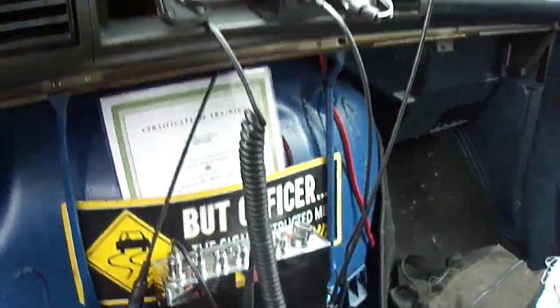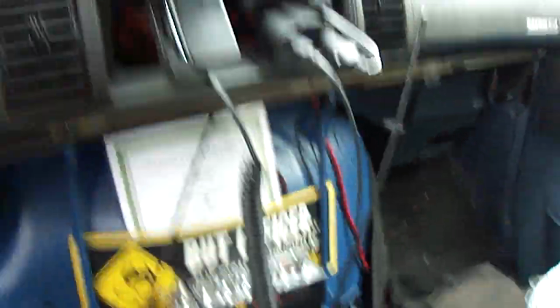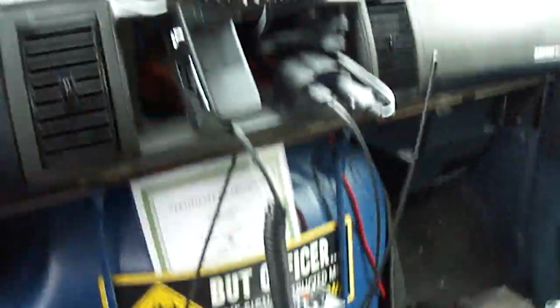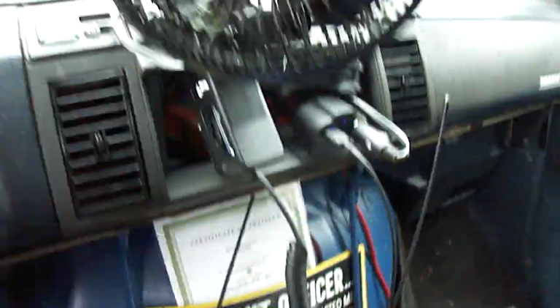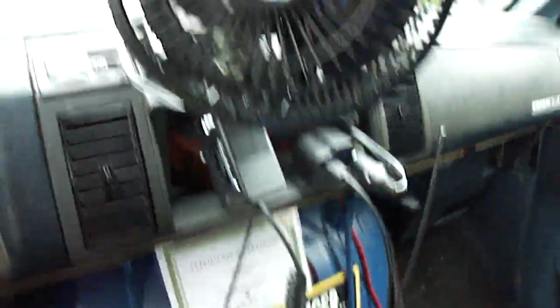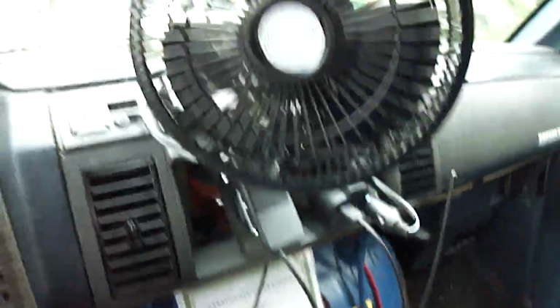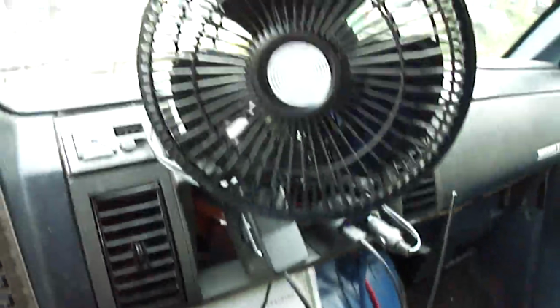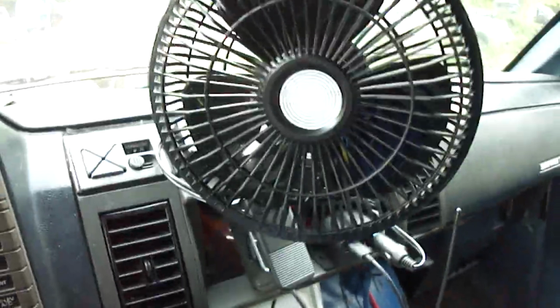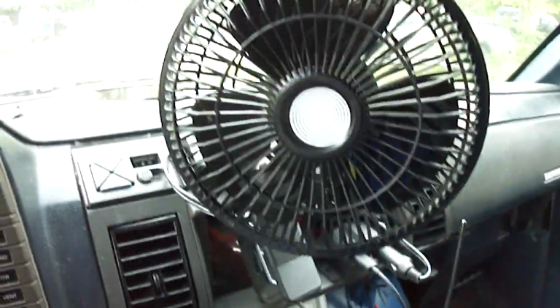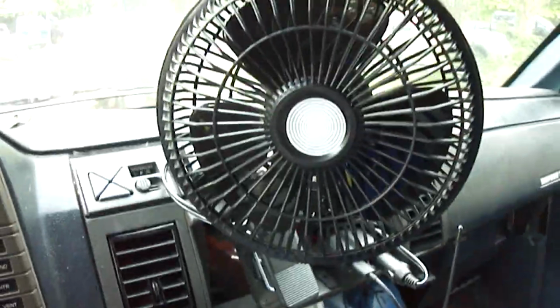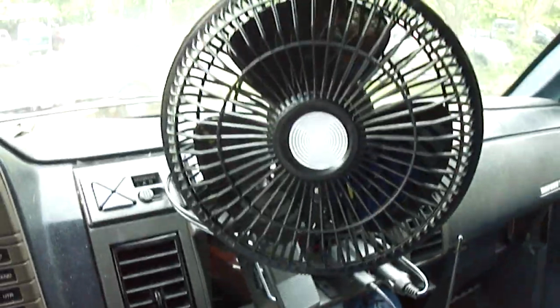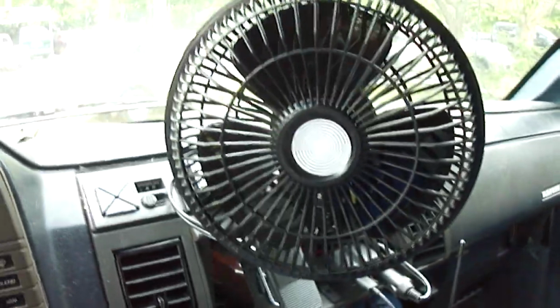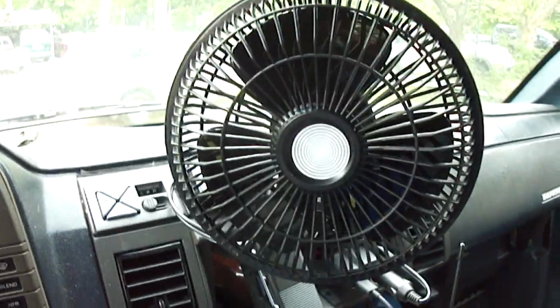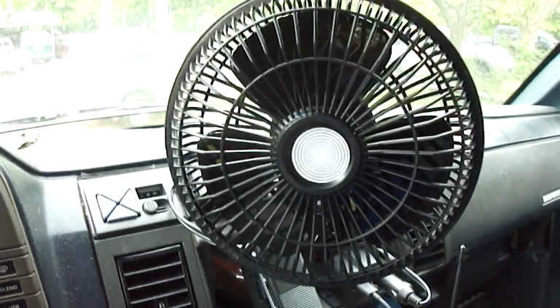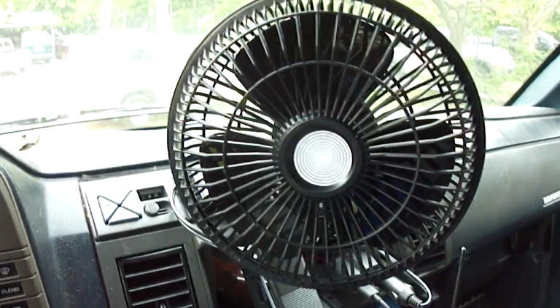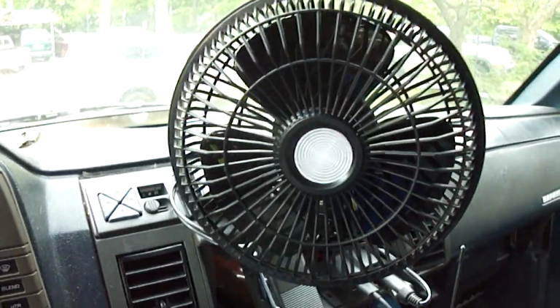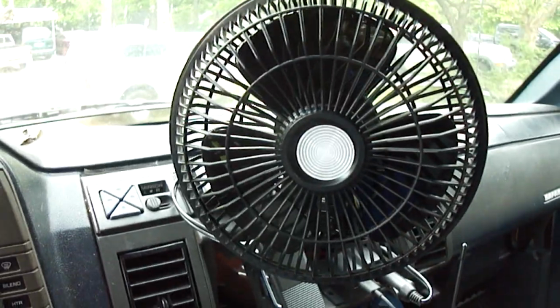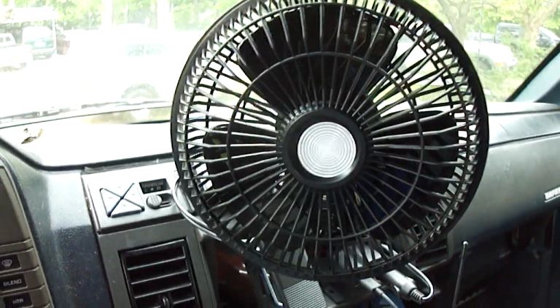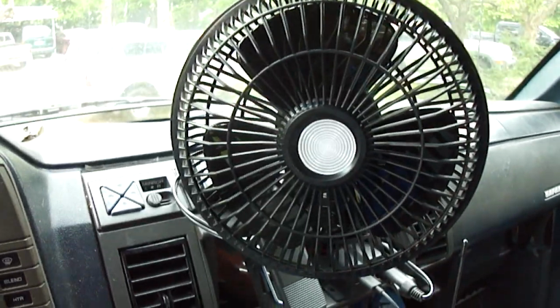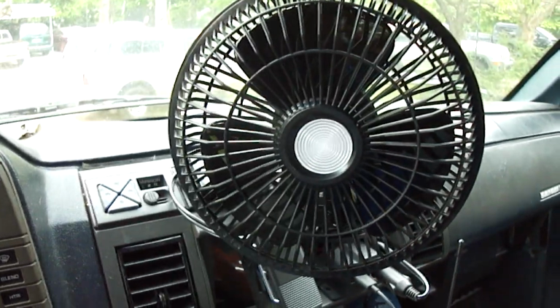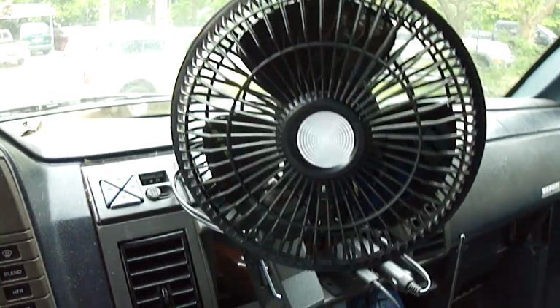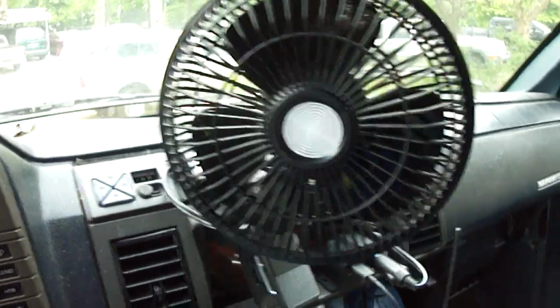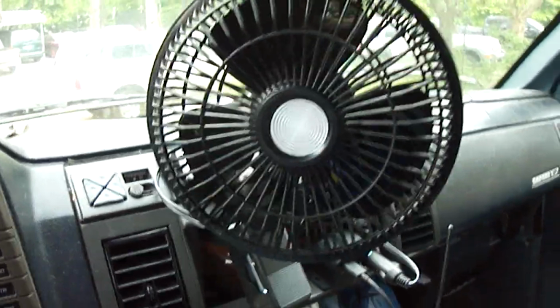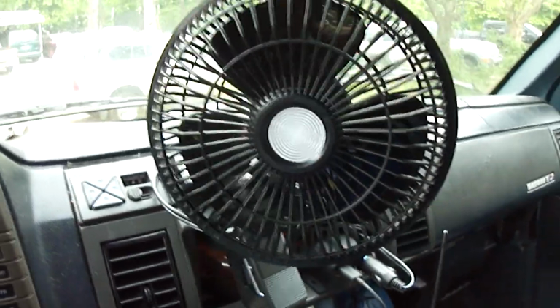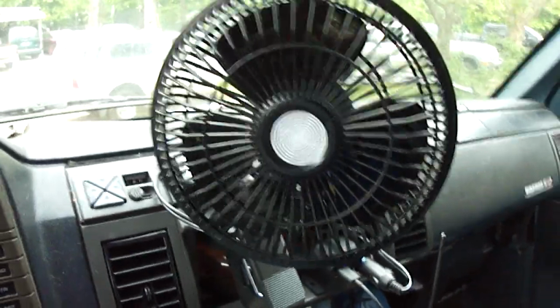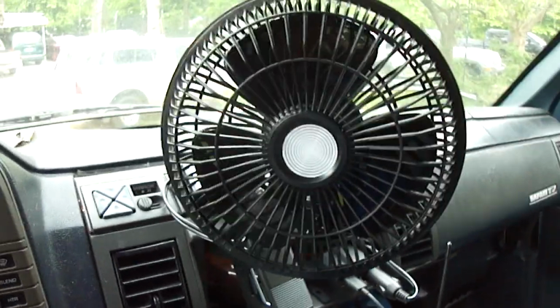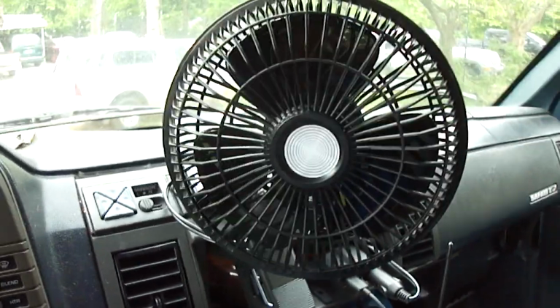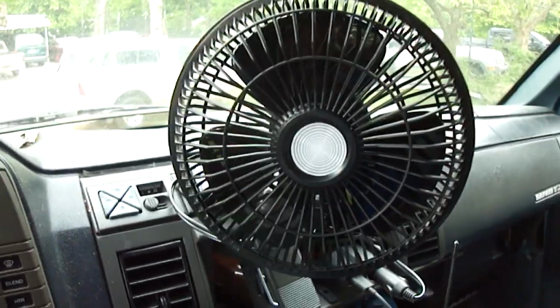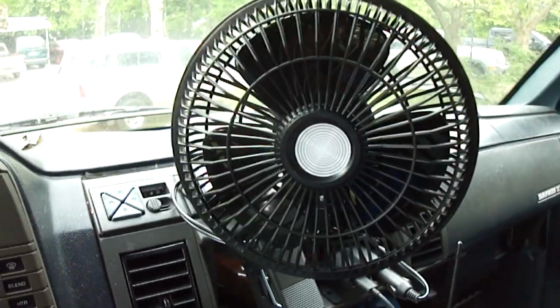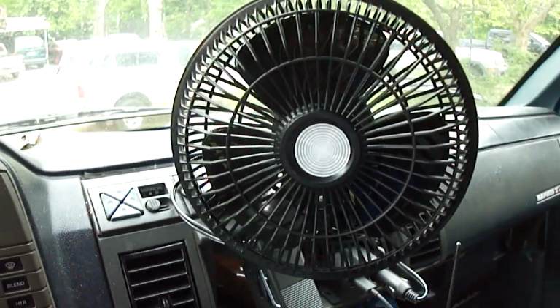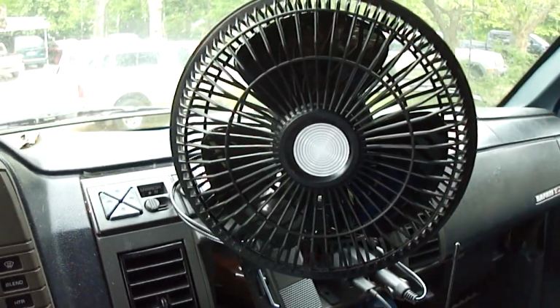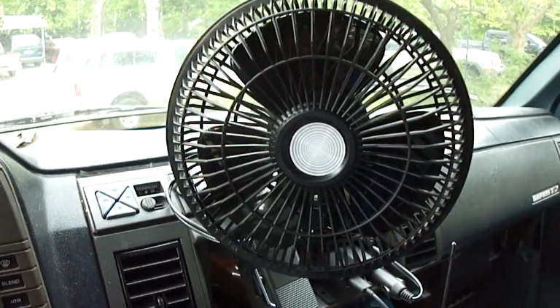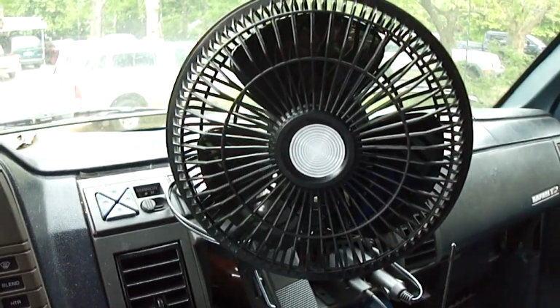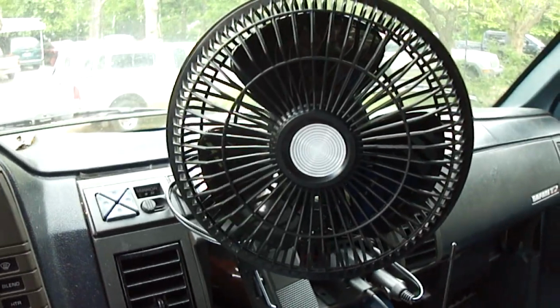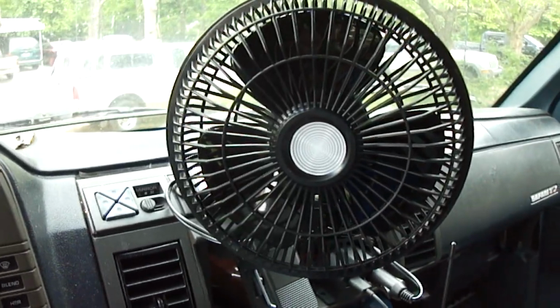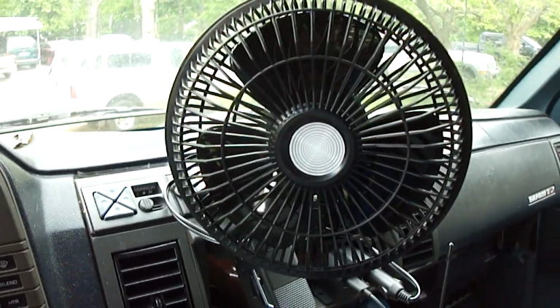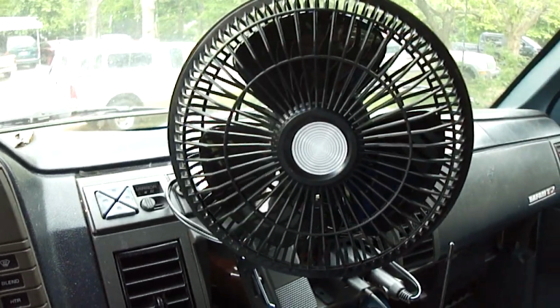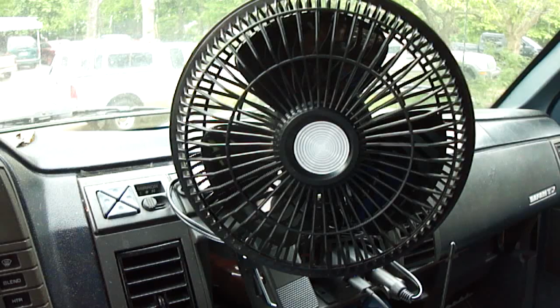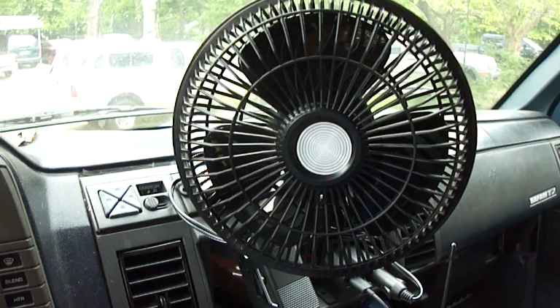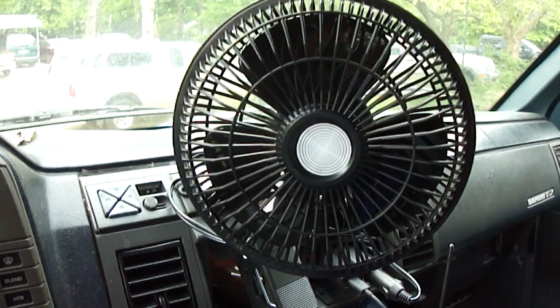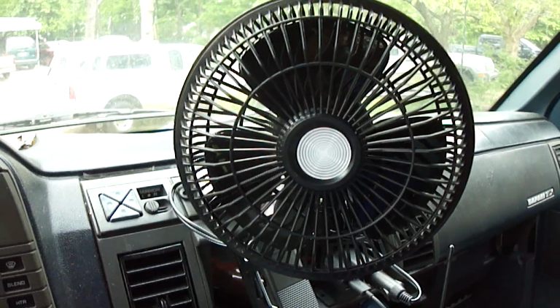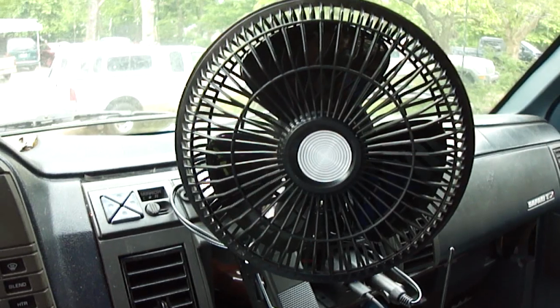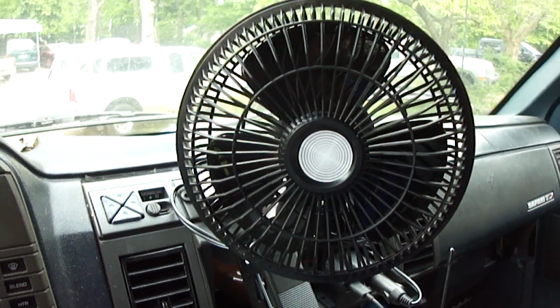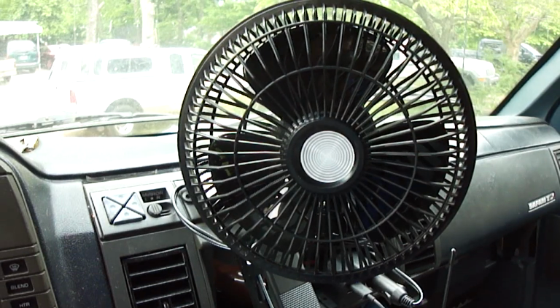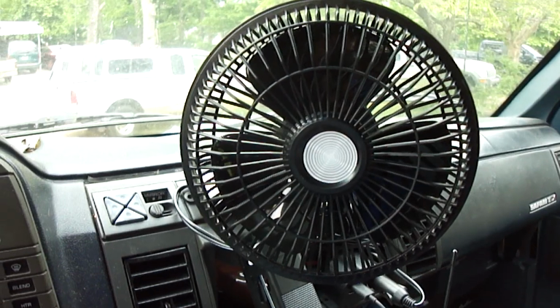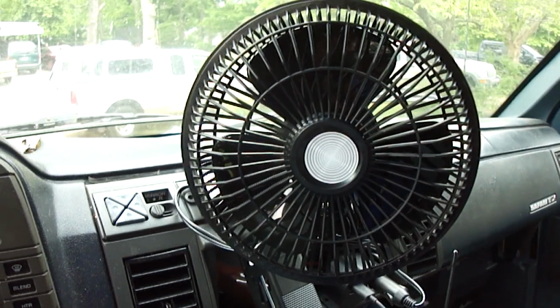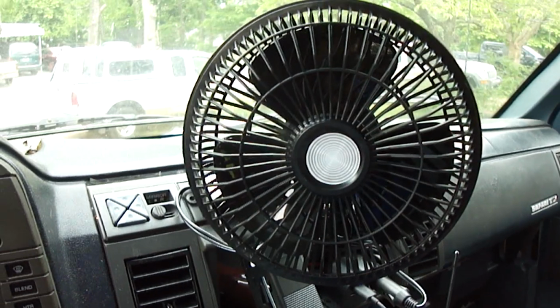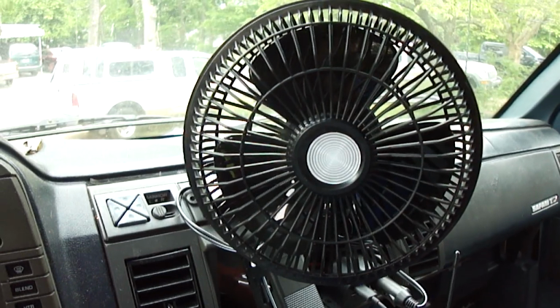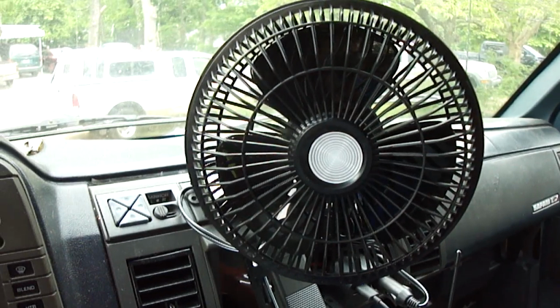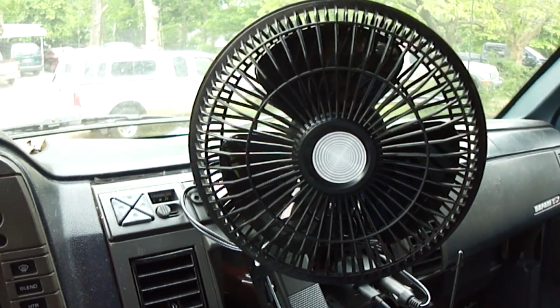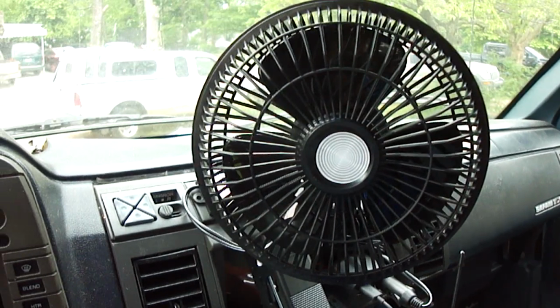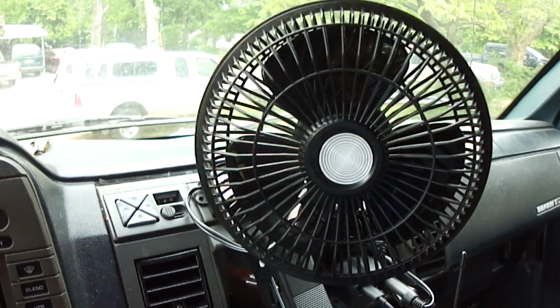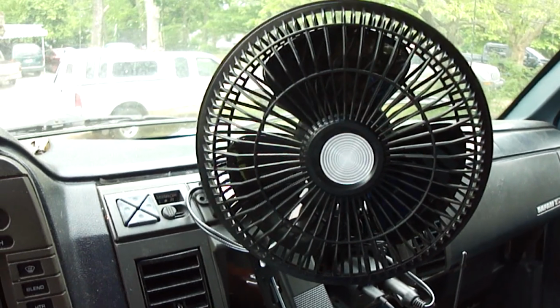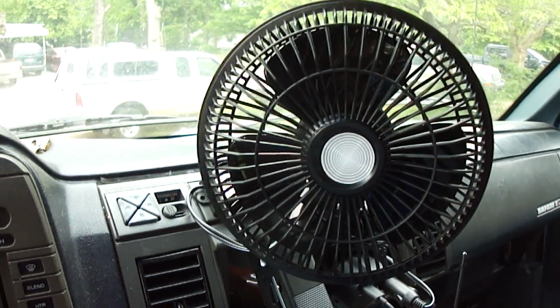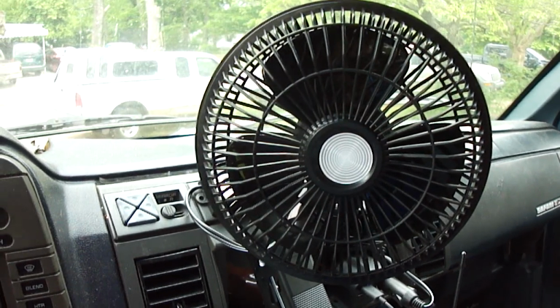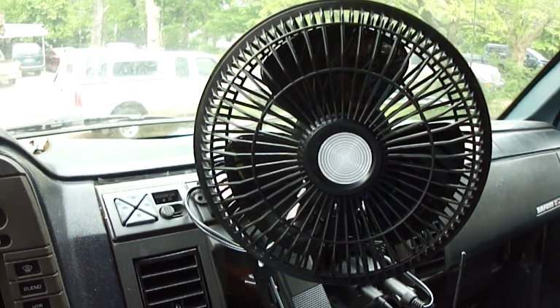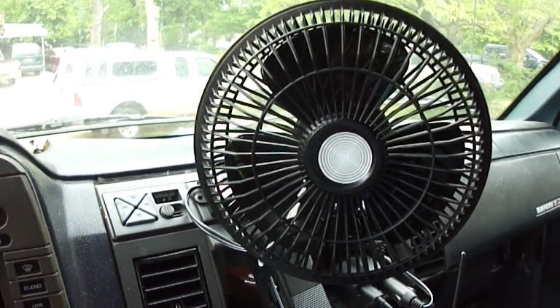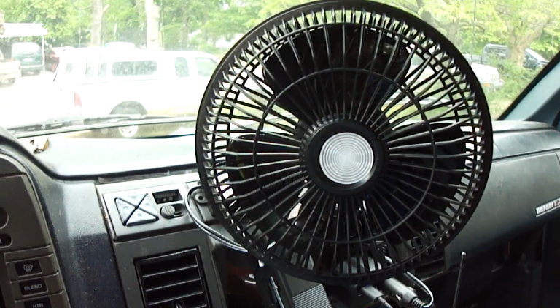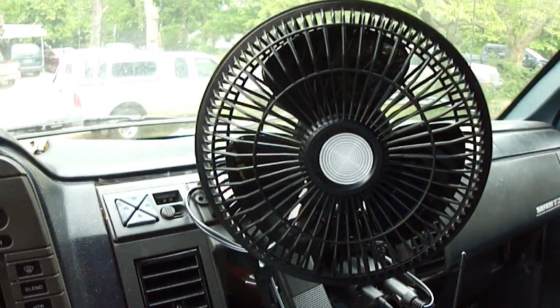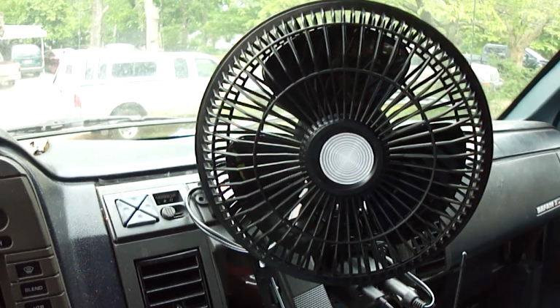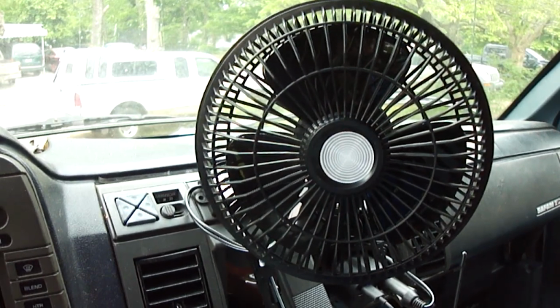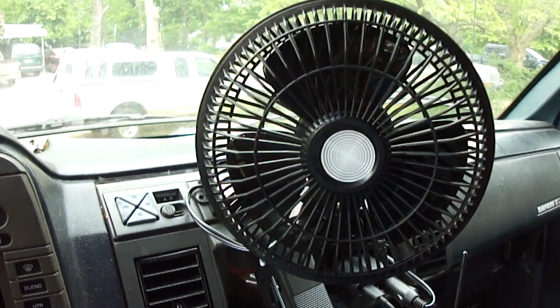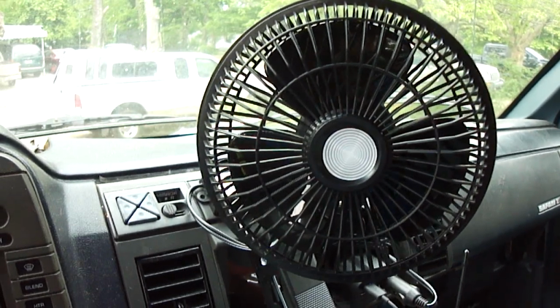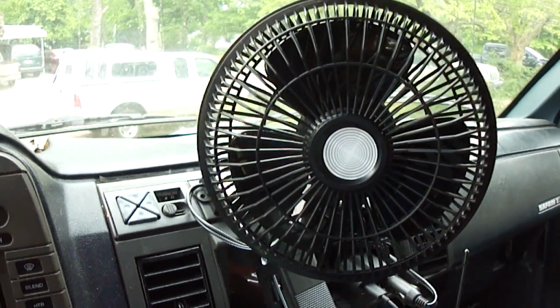Air conditioning for a van. Thank y'all for watching. Please subscribe to my channel. I'll be back with something else.